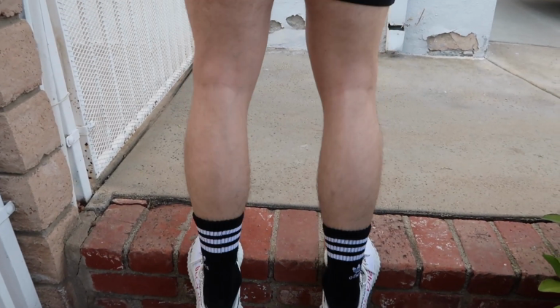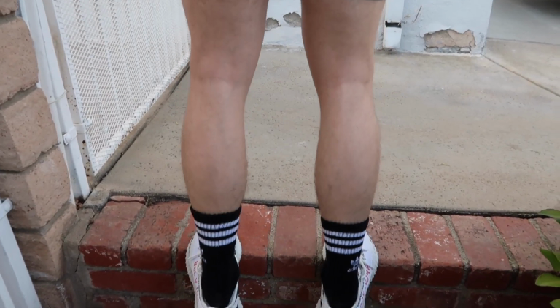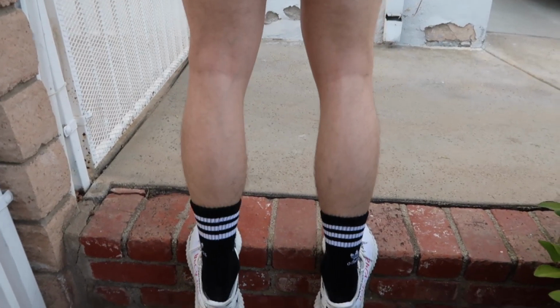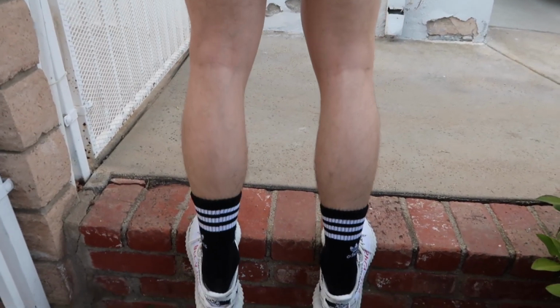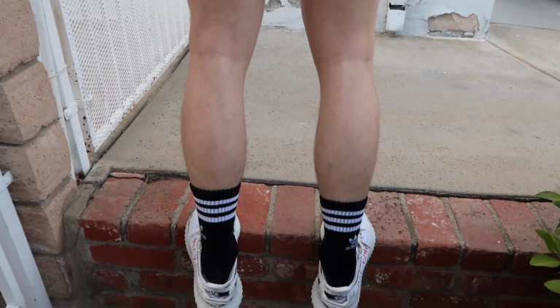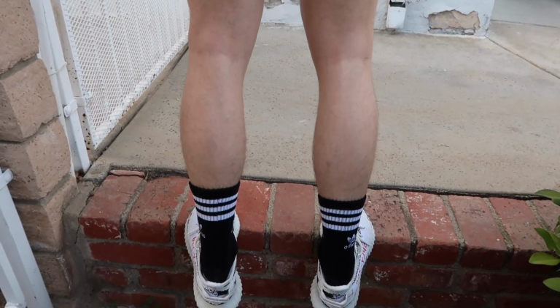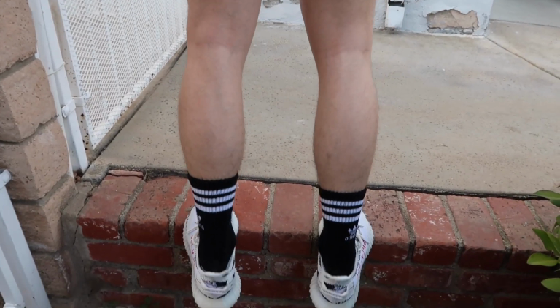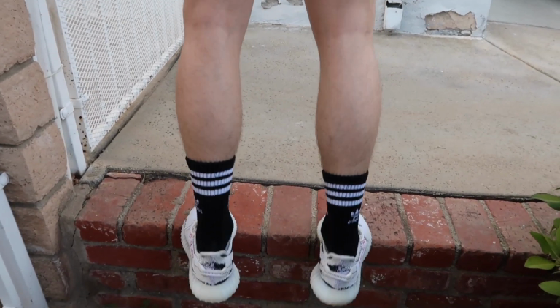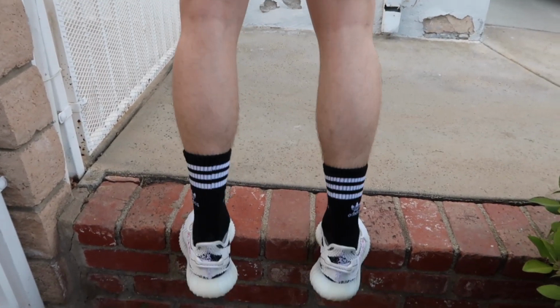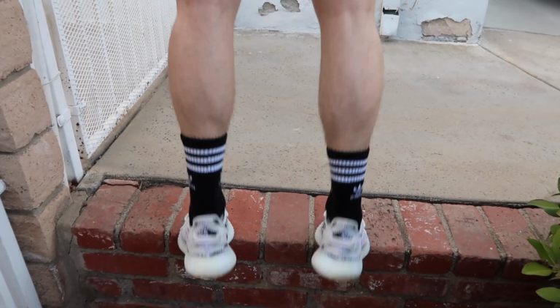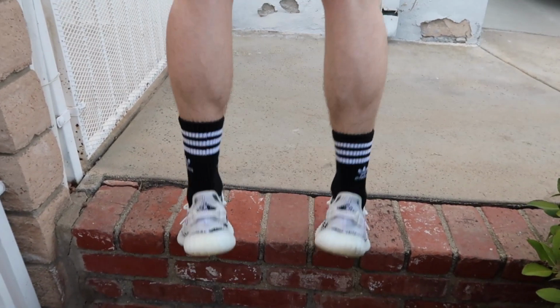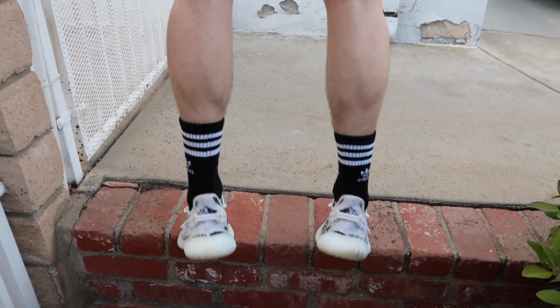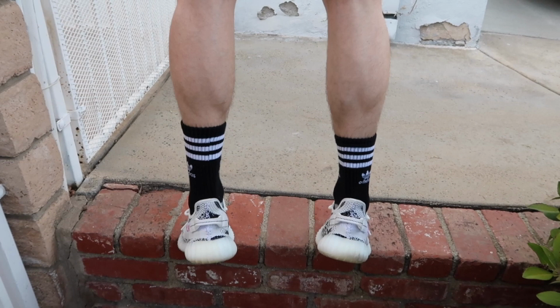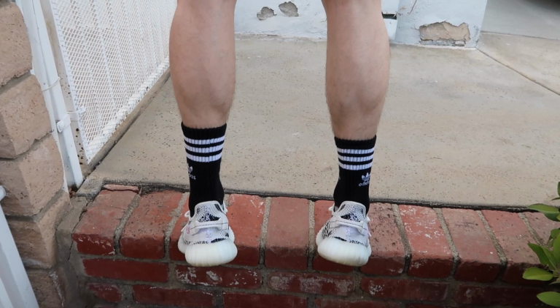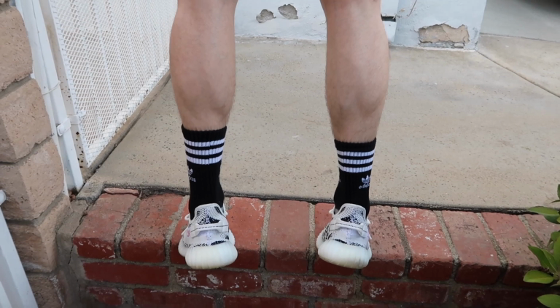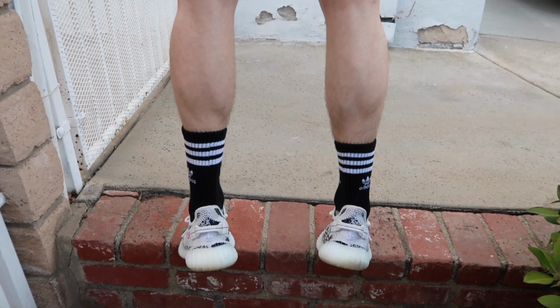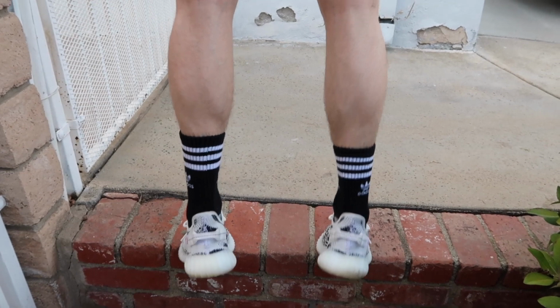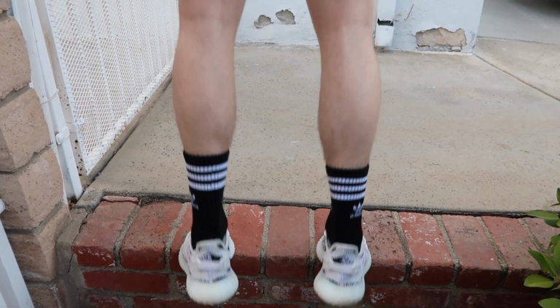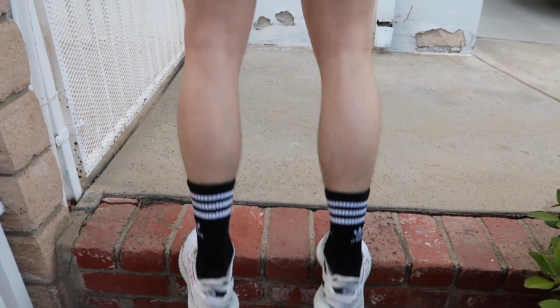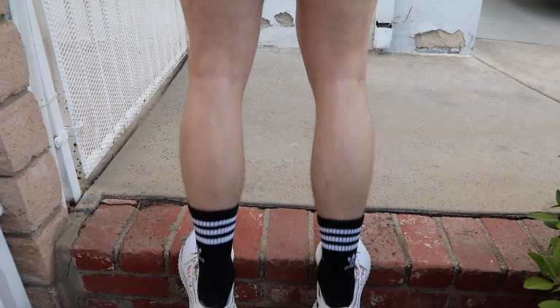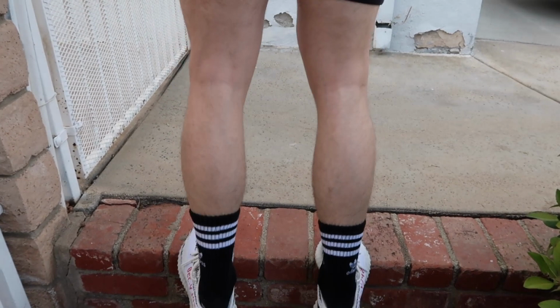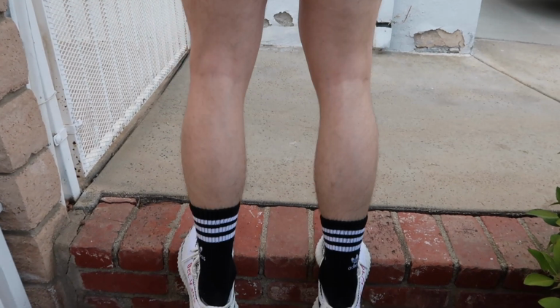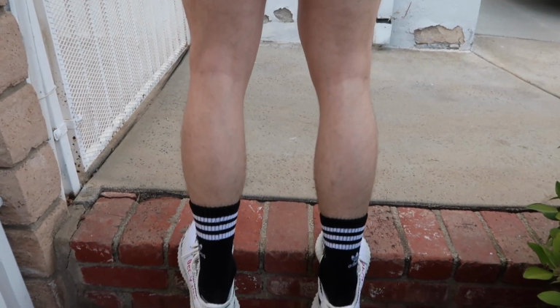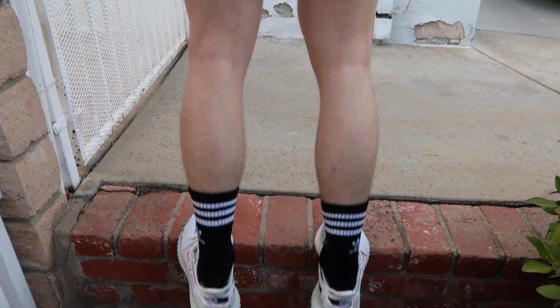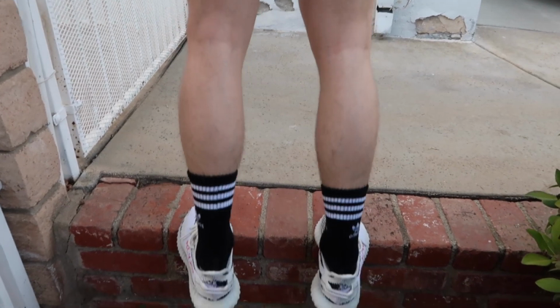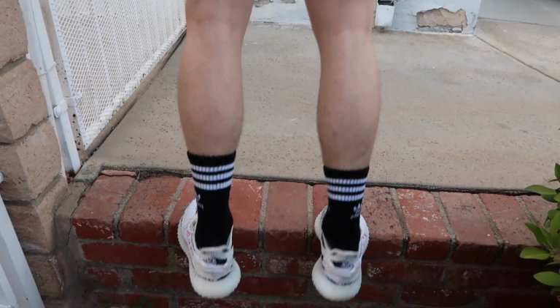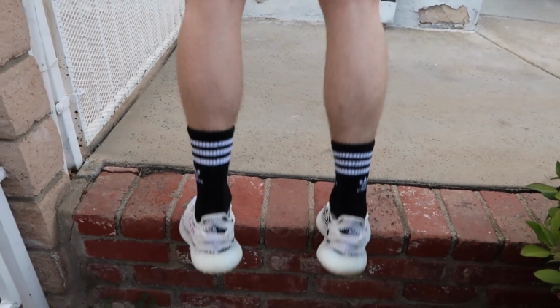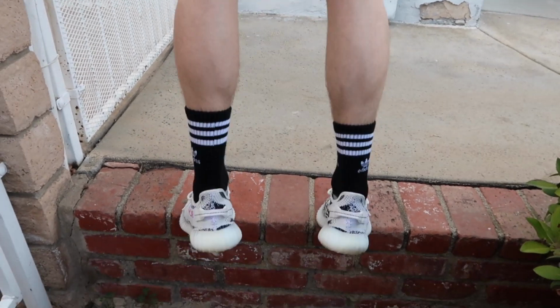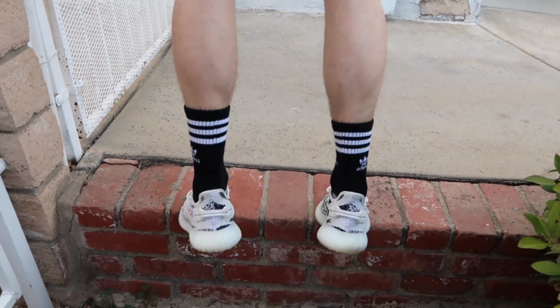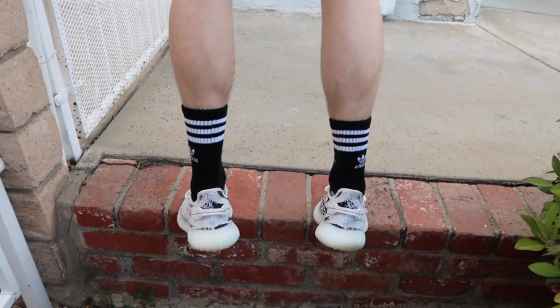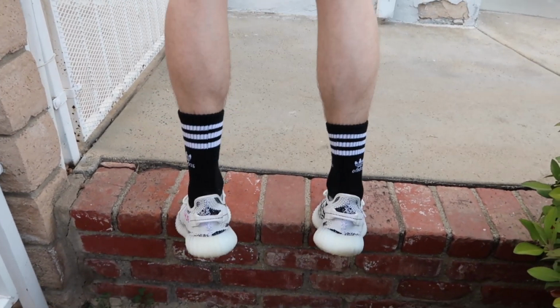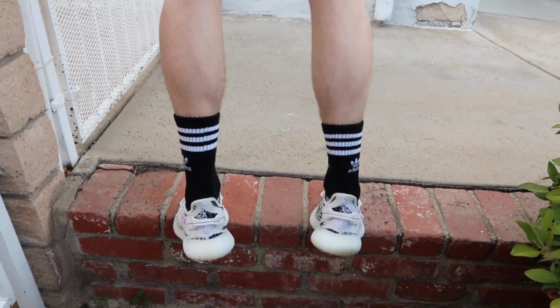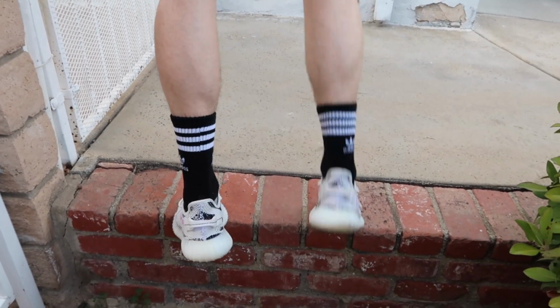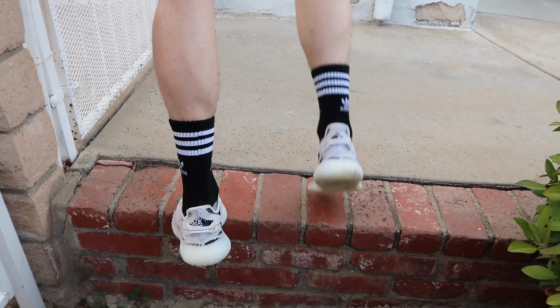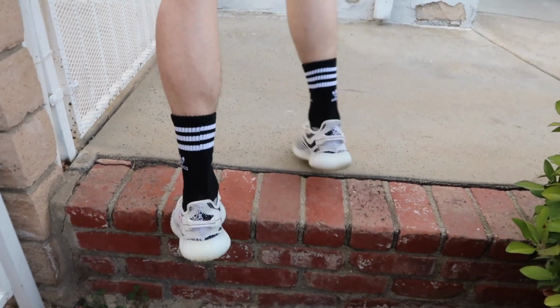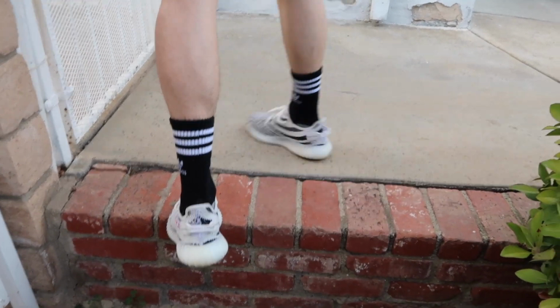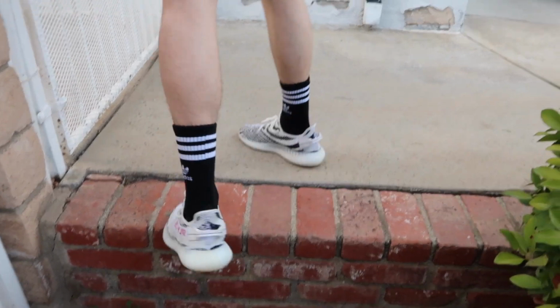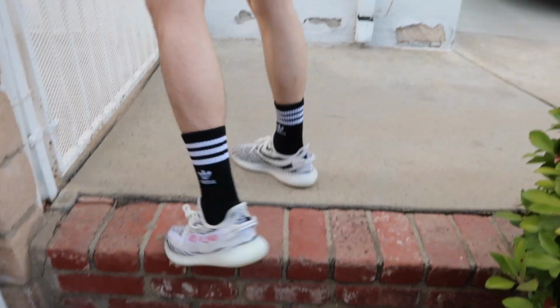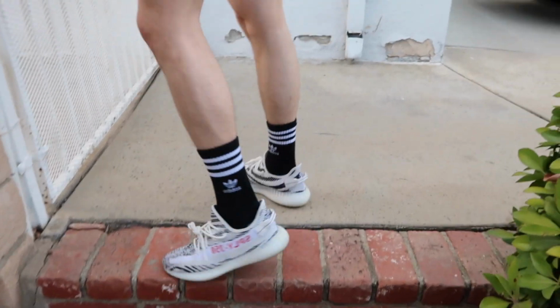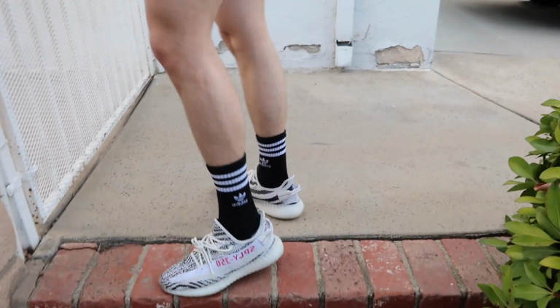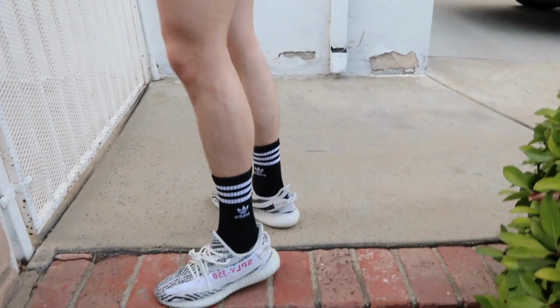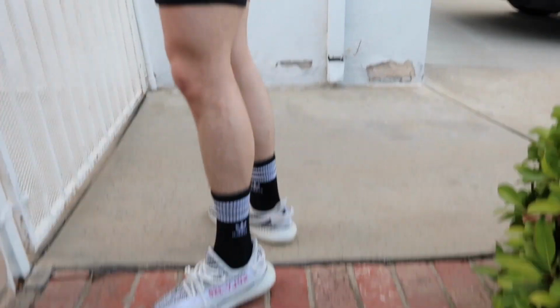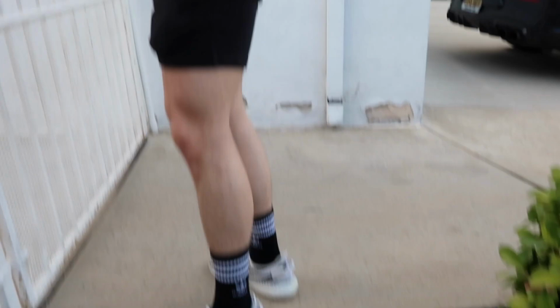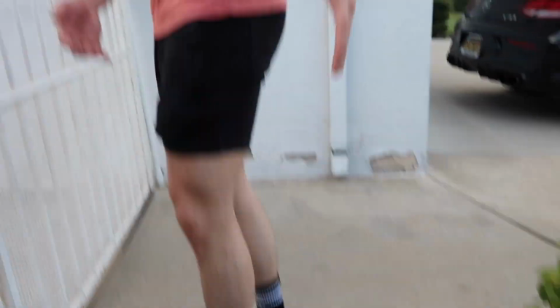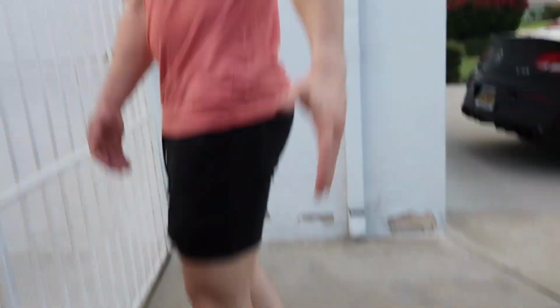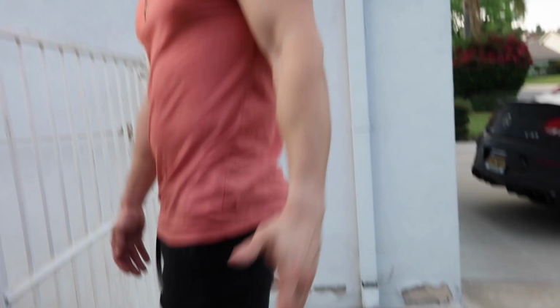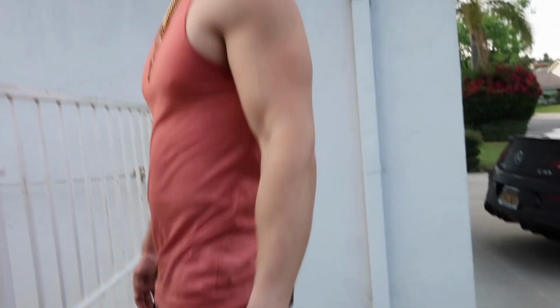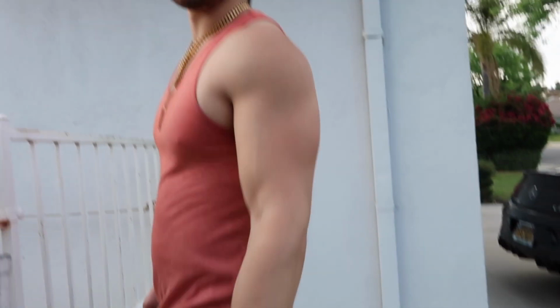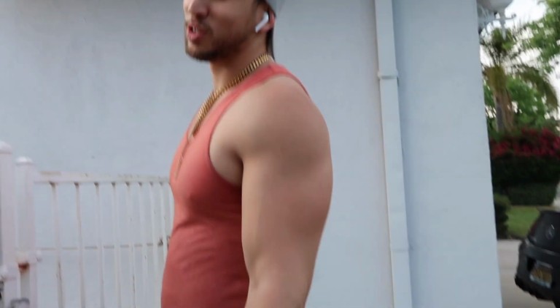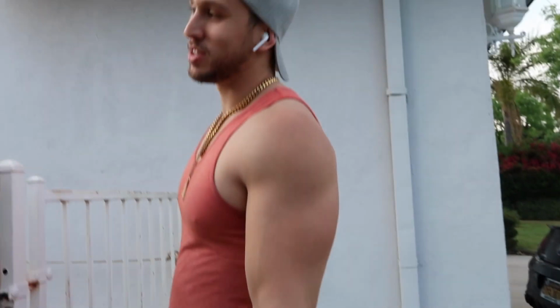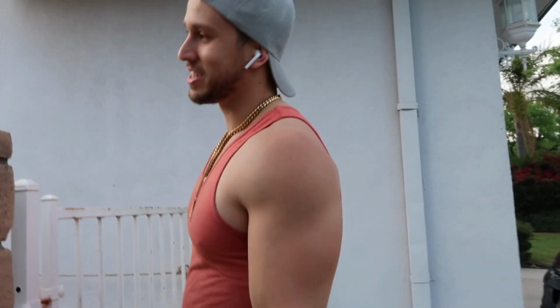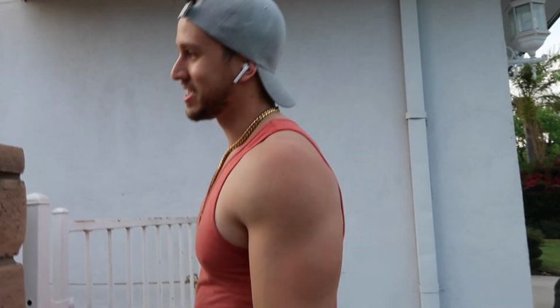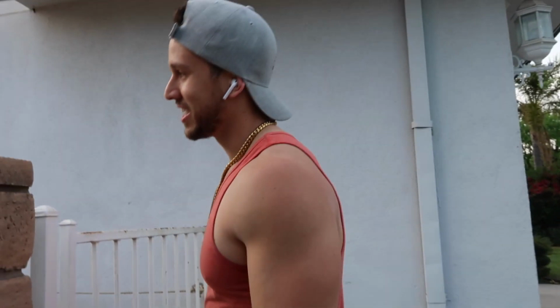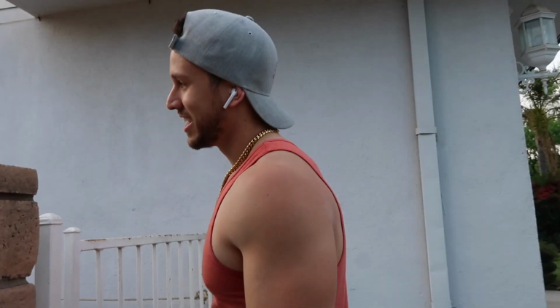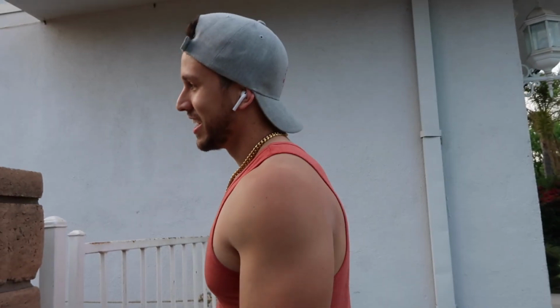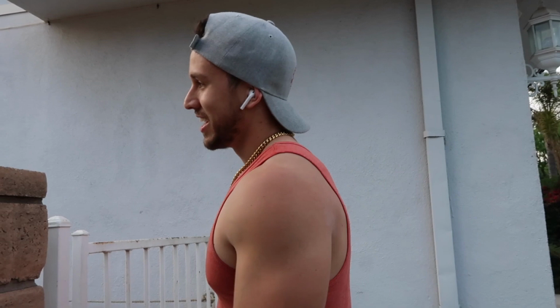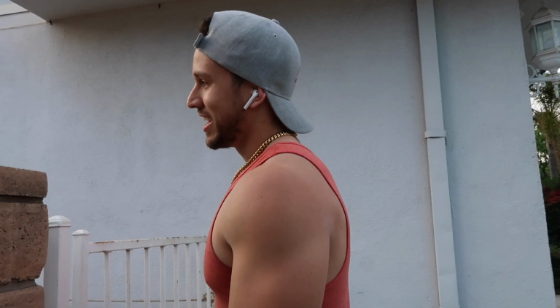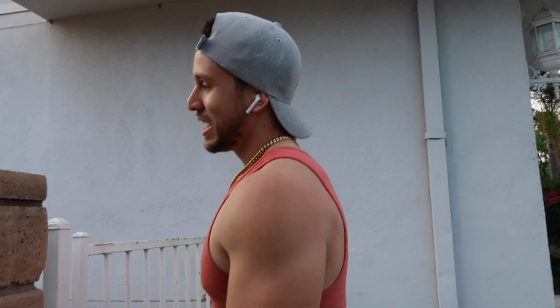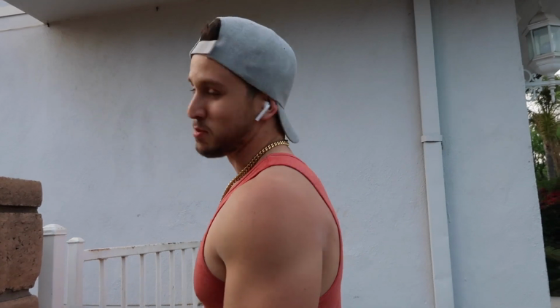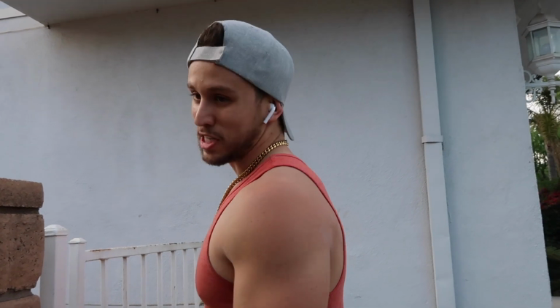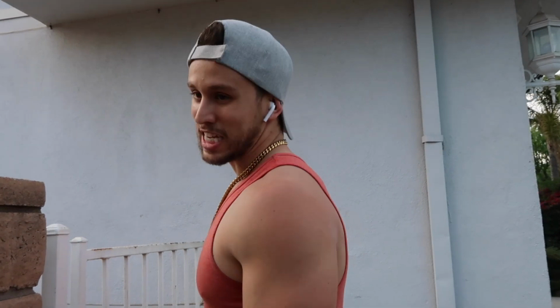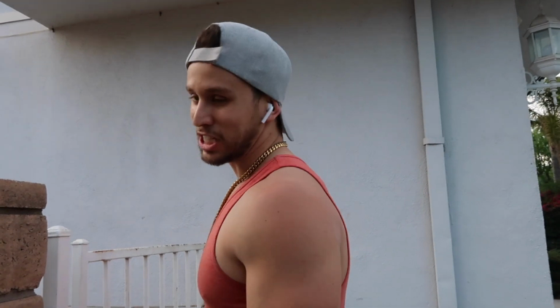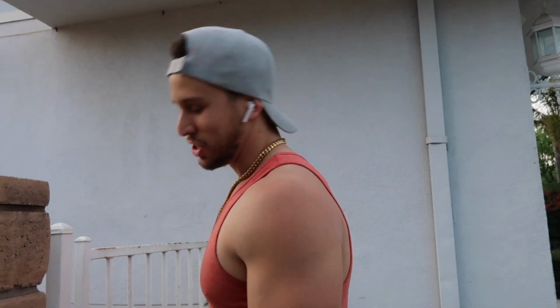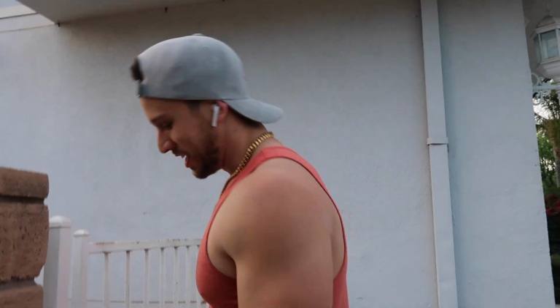I'm gonna need you to do this every day man, because there's no calves right now. Literally, I have no calves — I don't do this as much as I should.